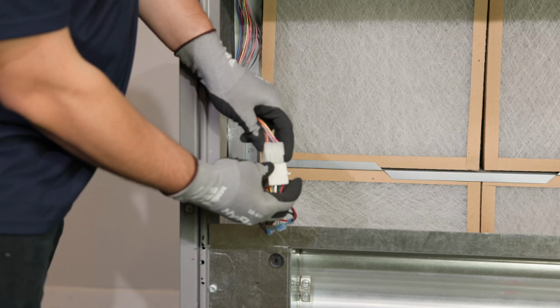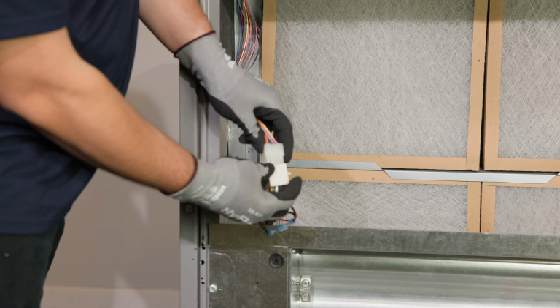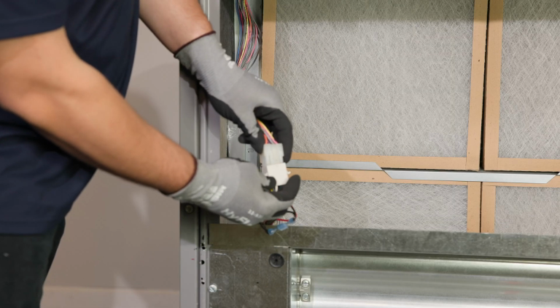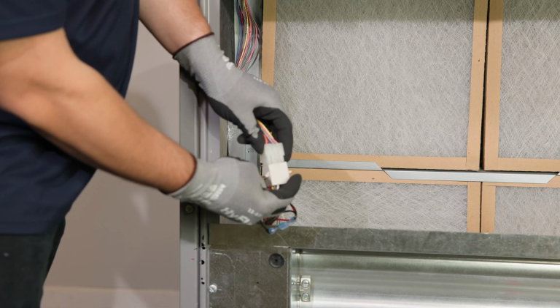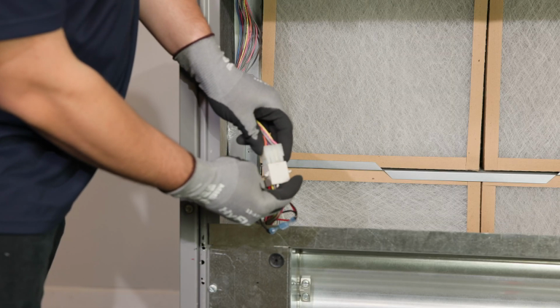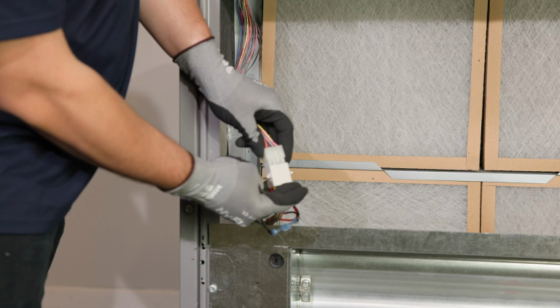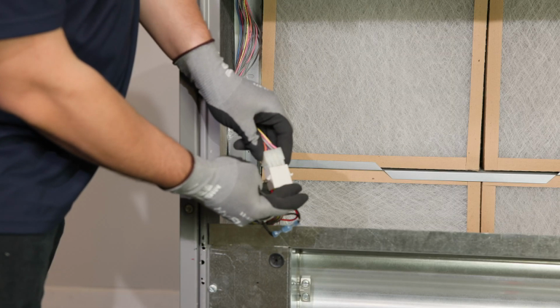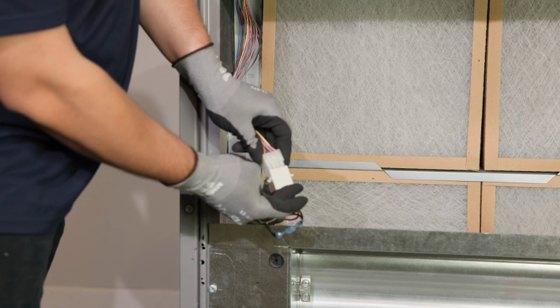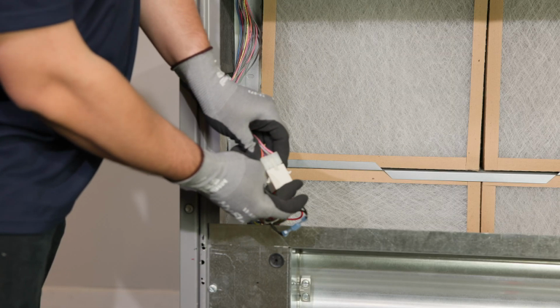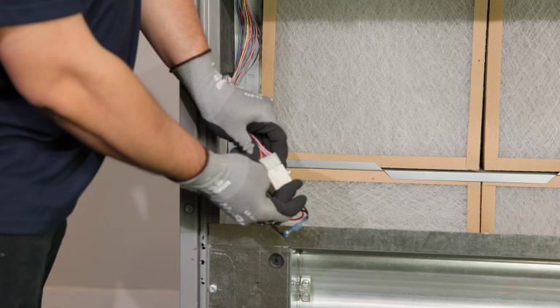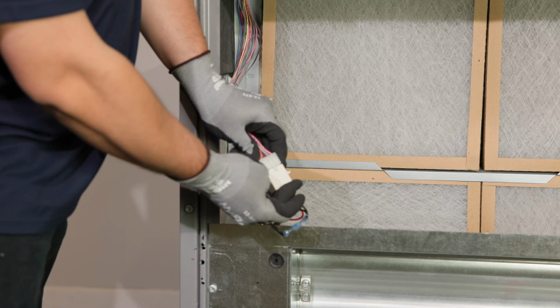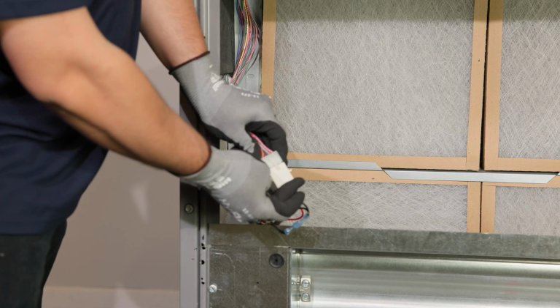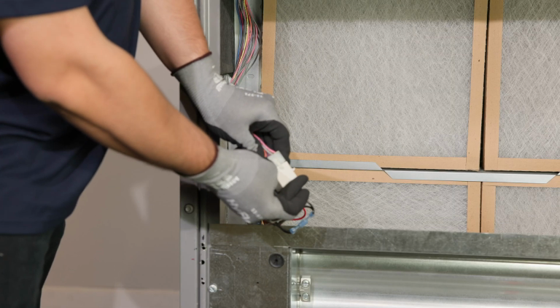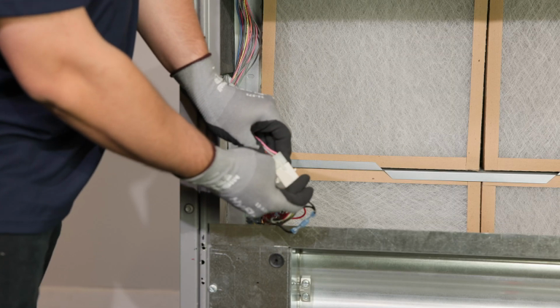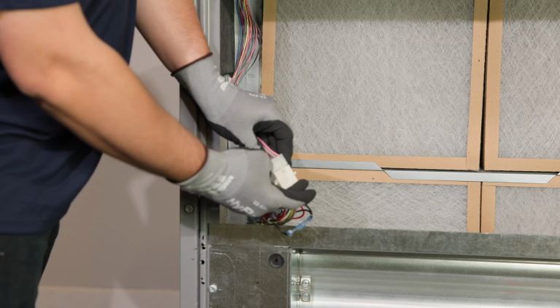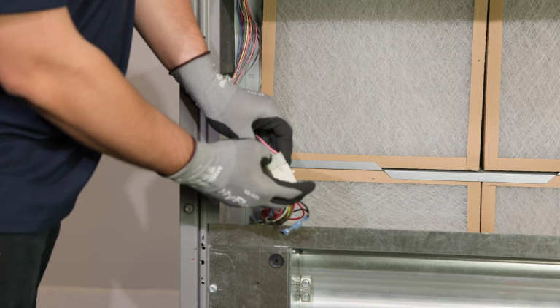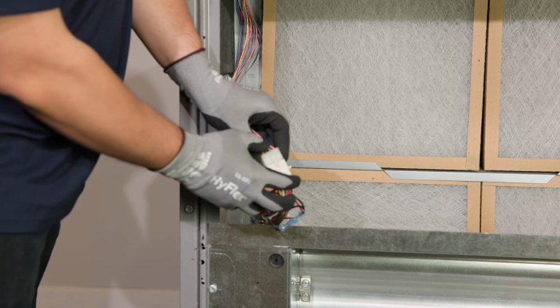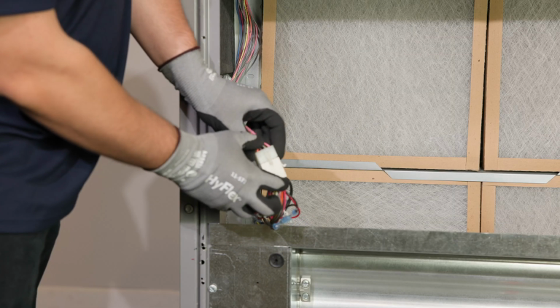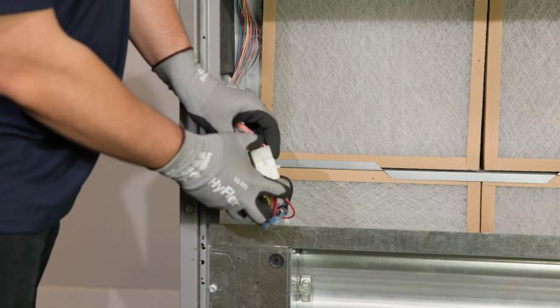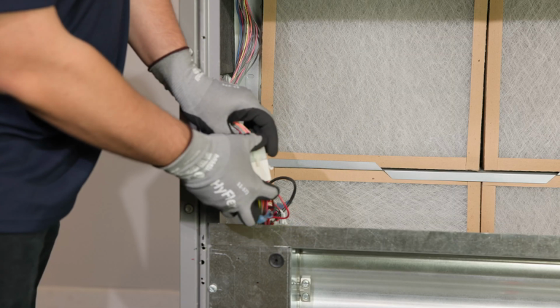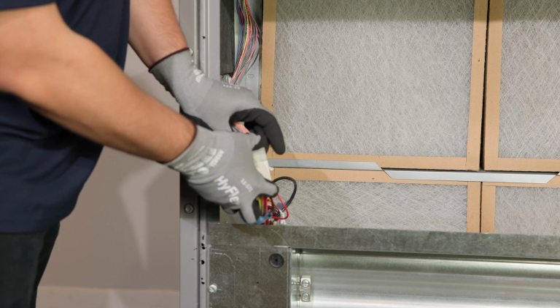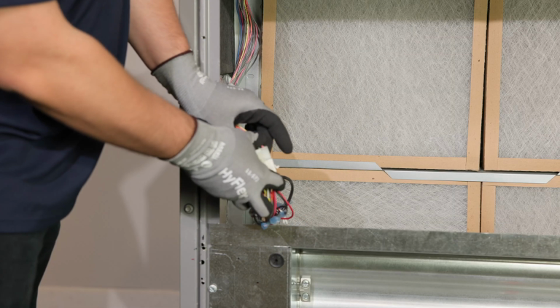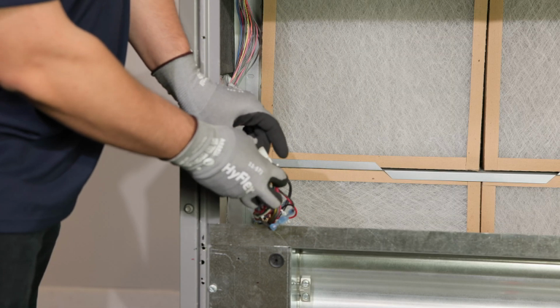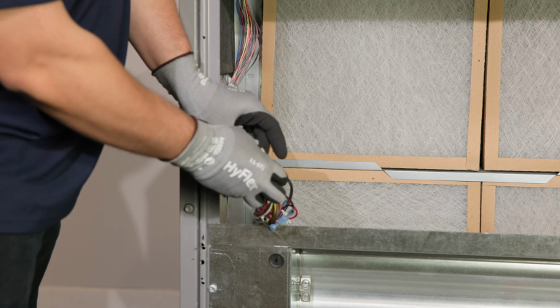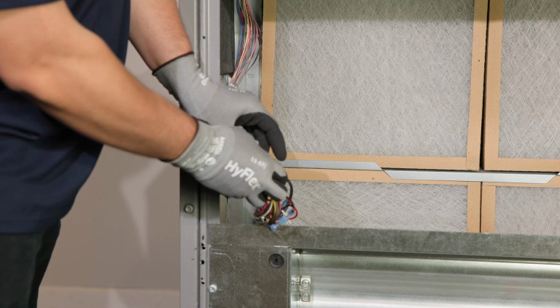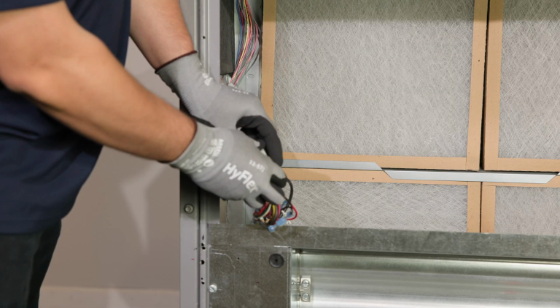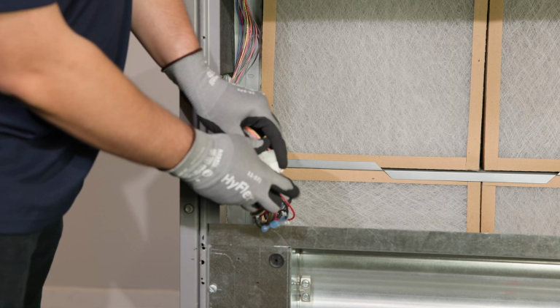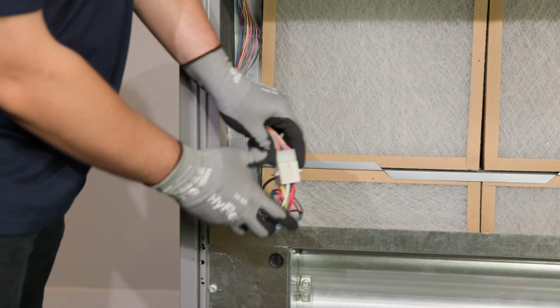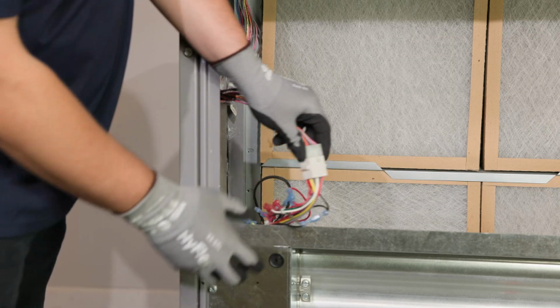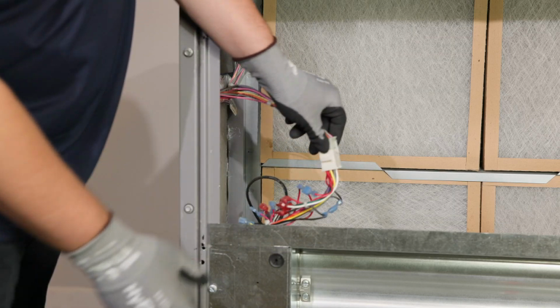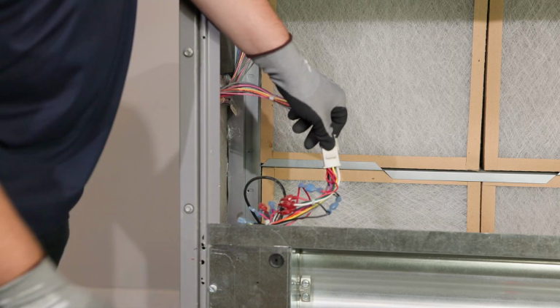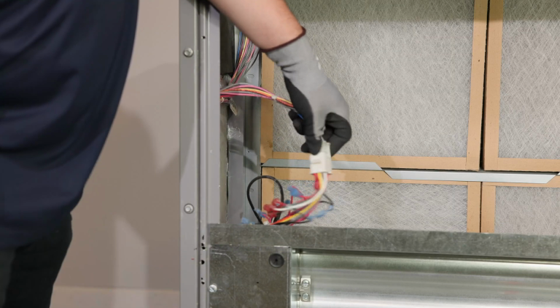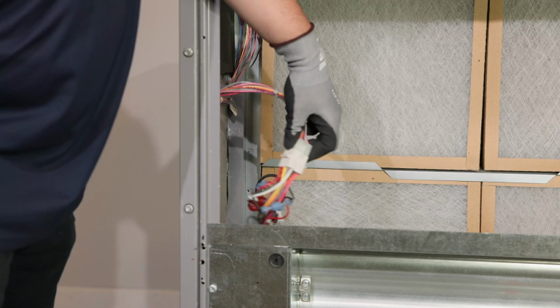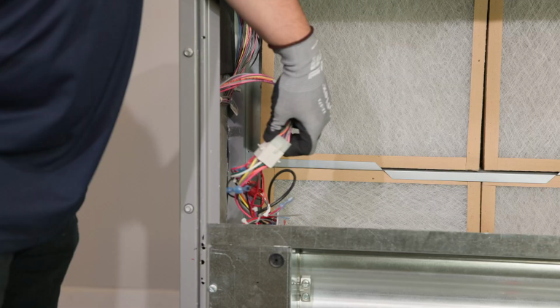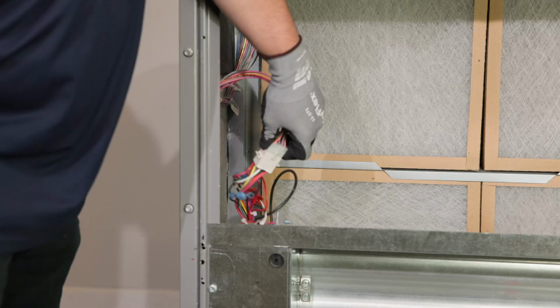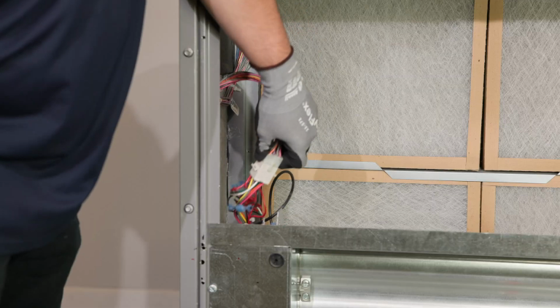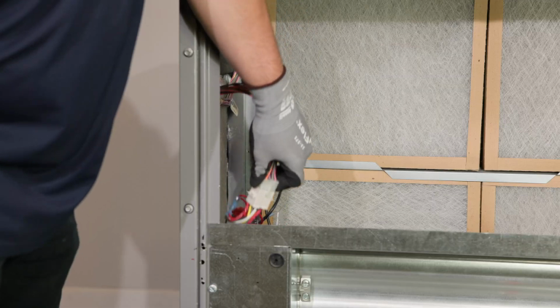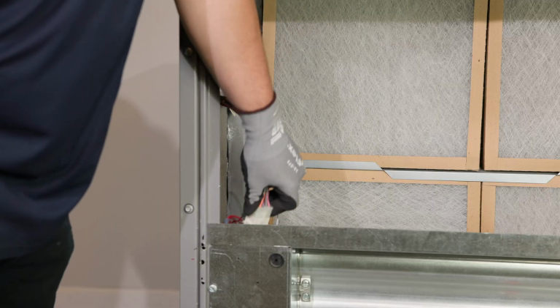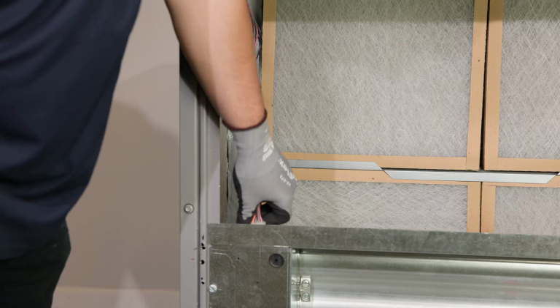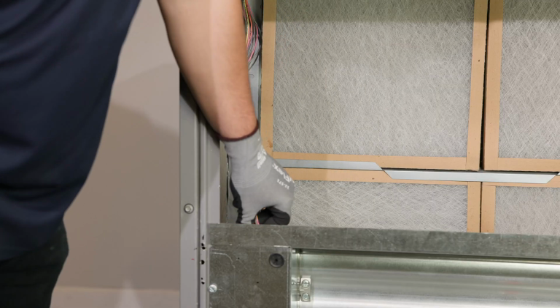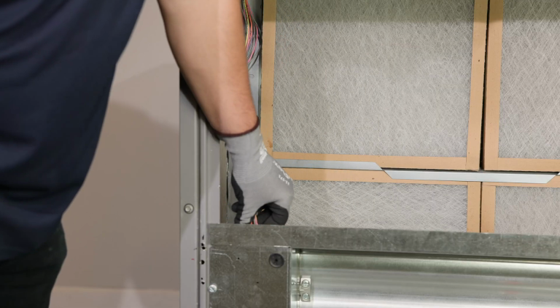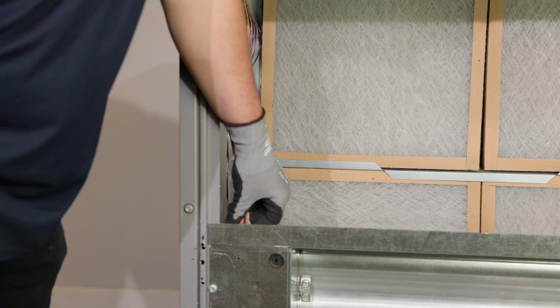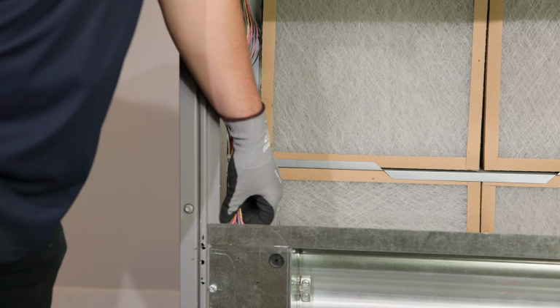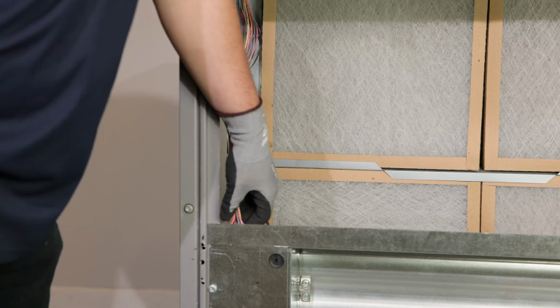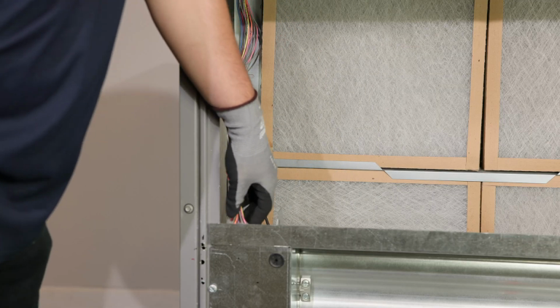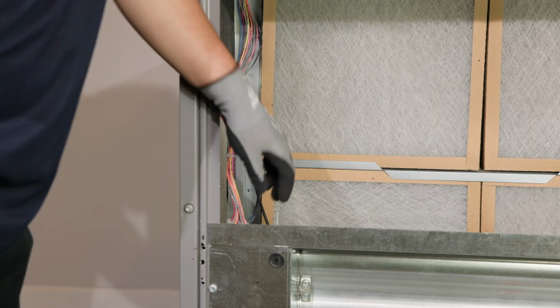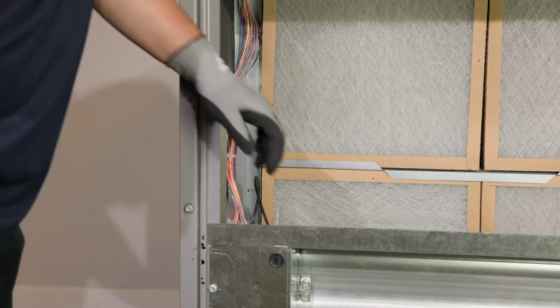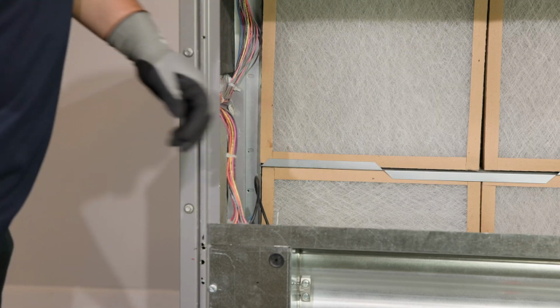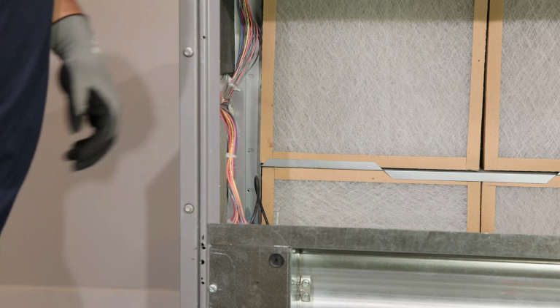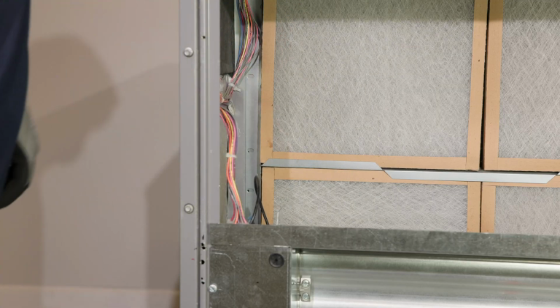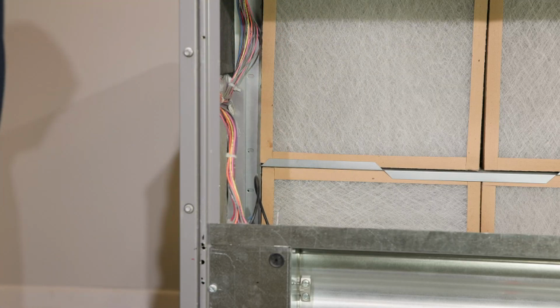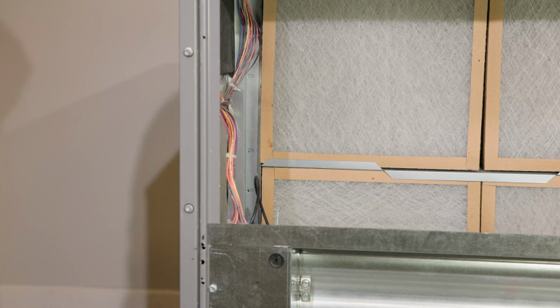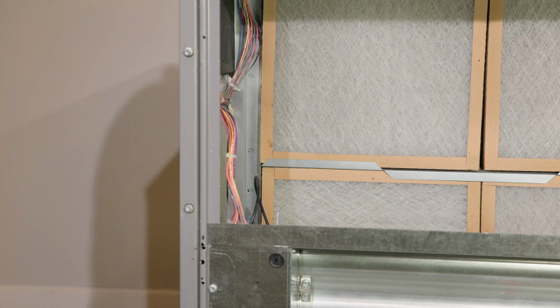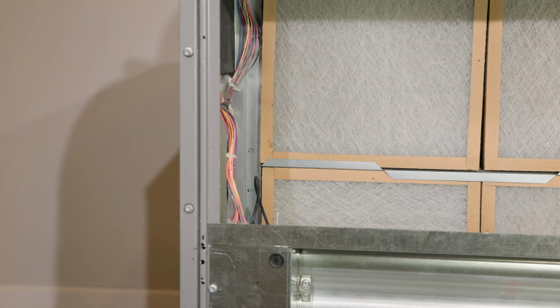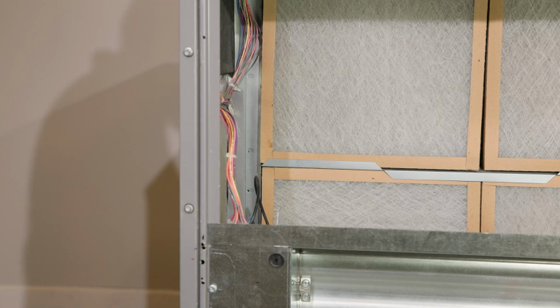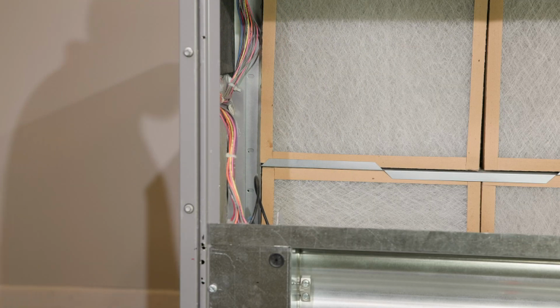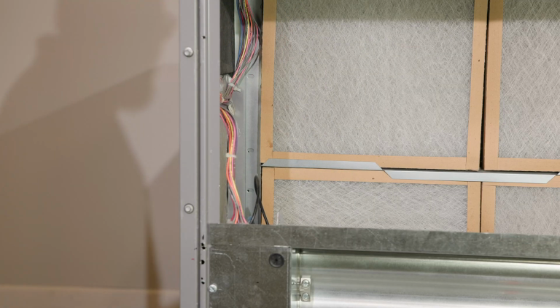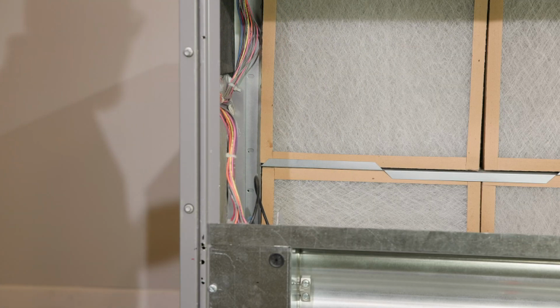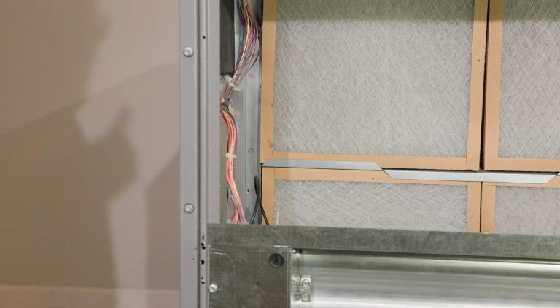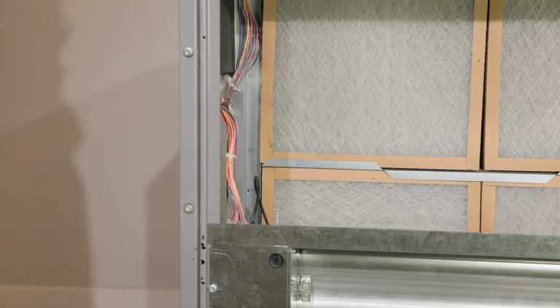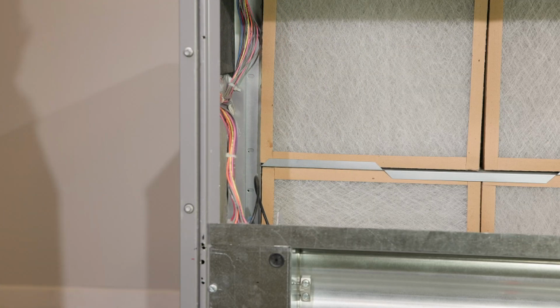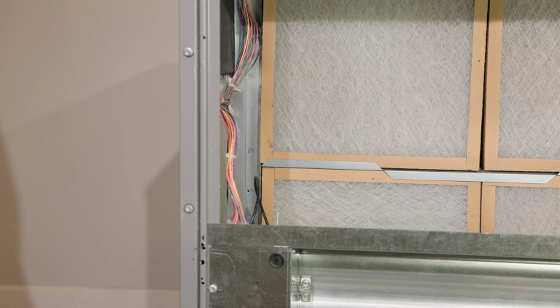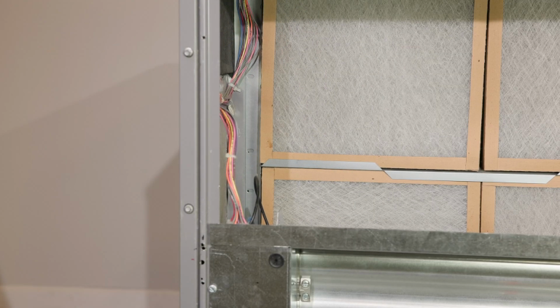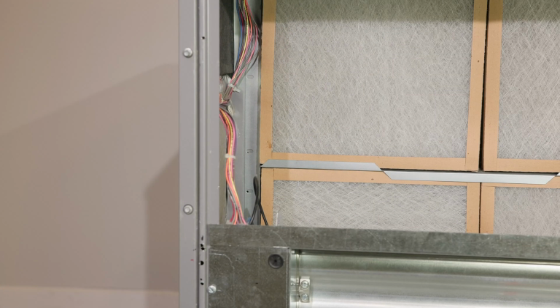Now, connect the PL6 plug to the economizer actuator, then plug the economizer connector into the unit's wiring harness.